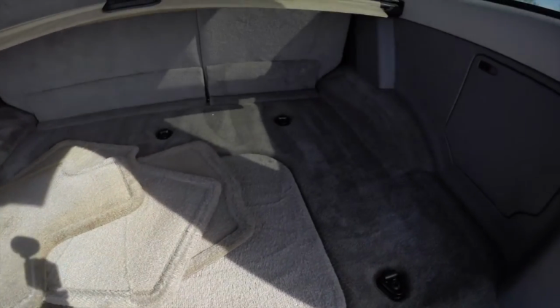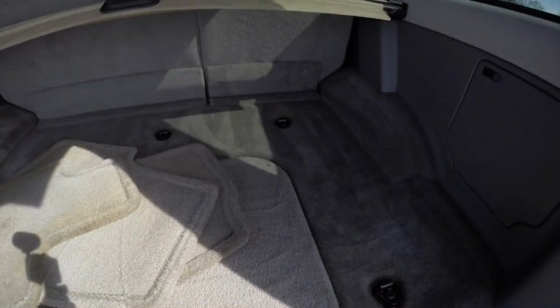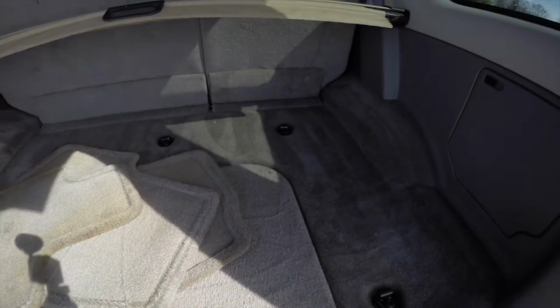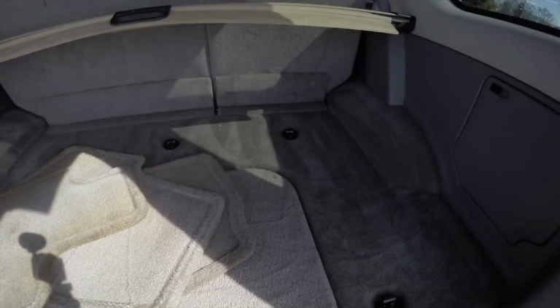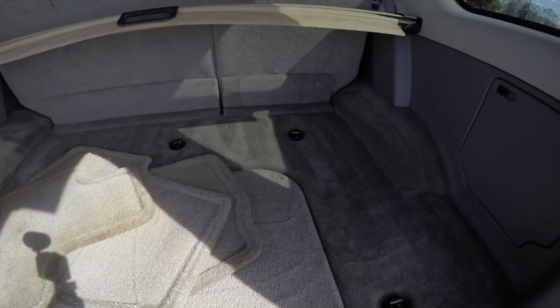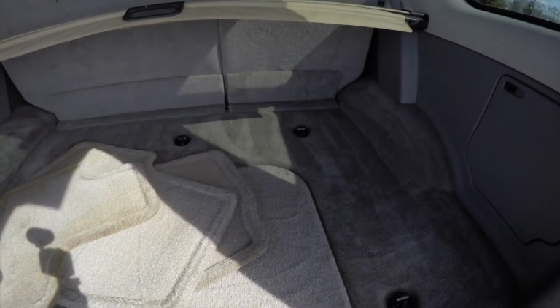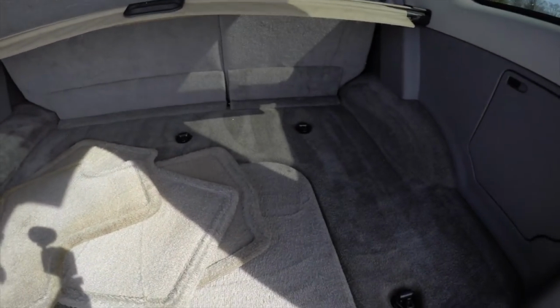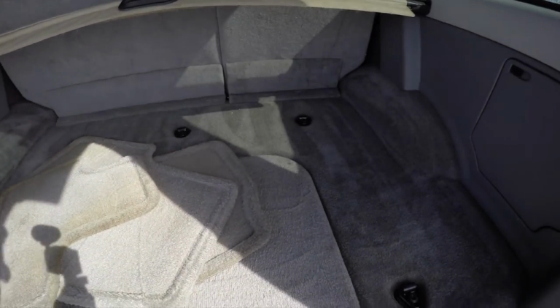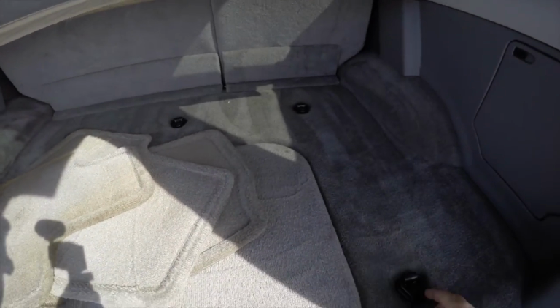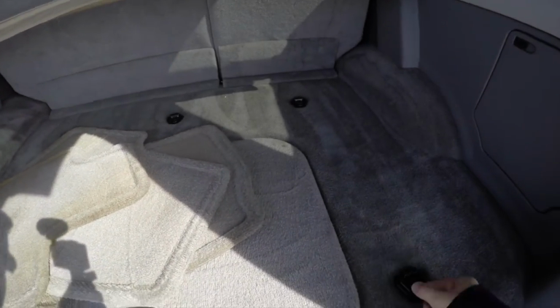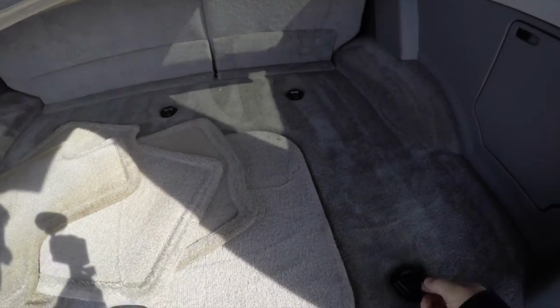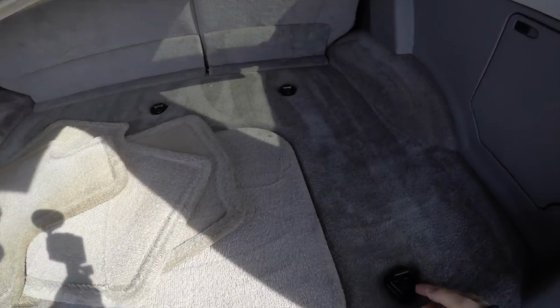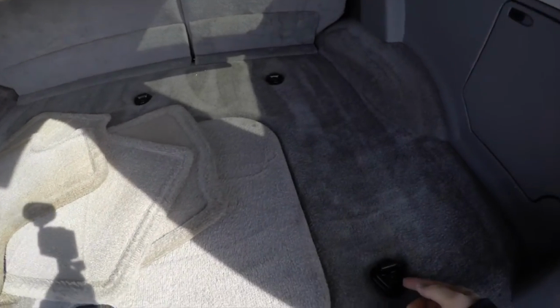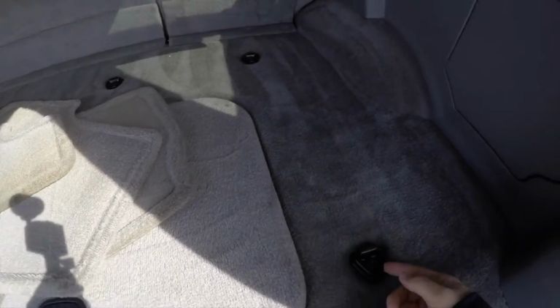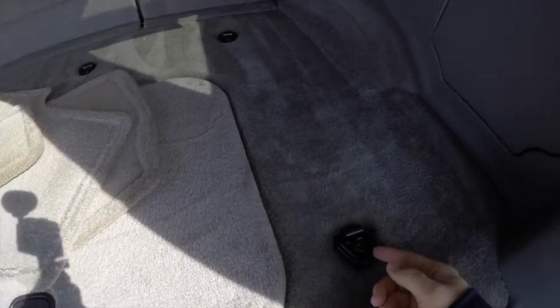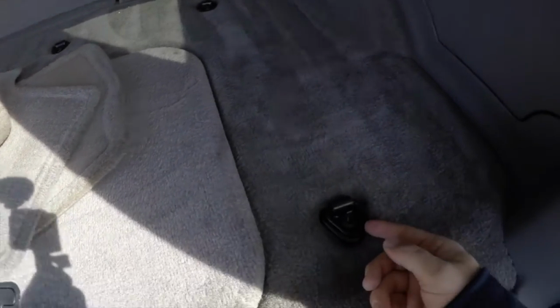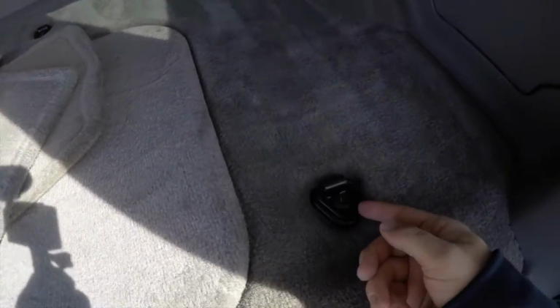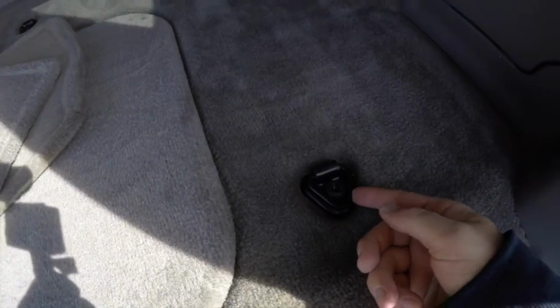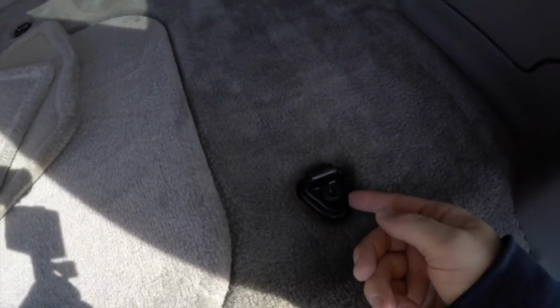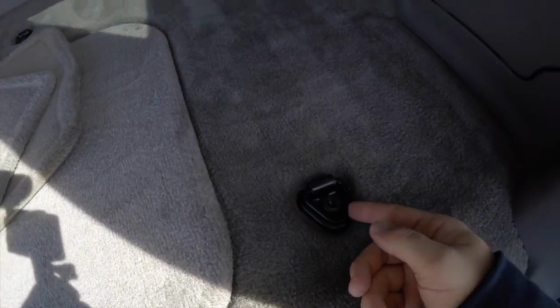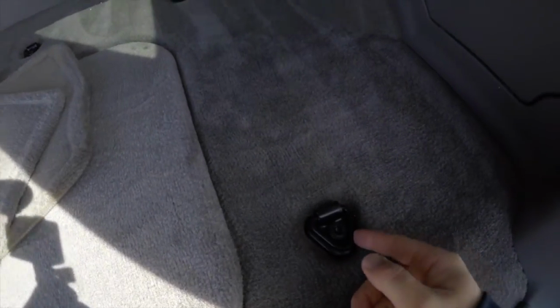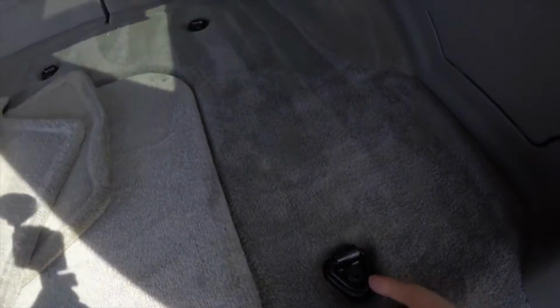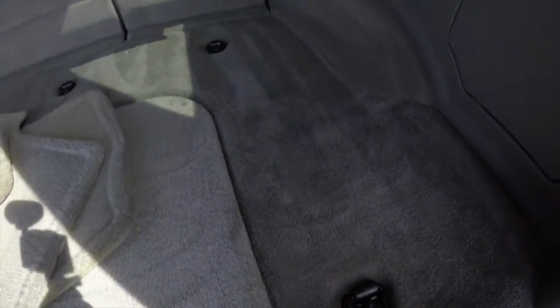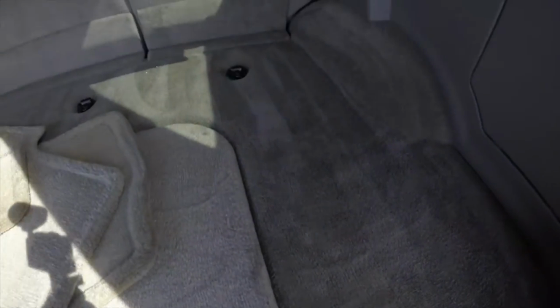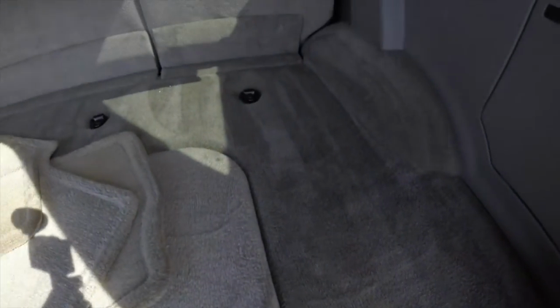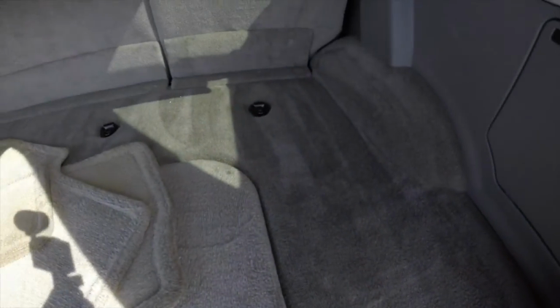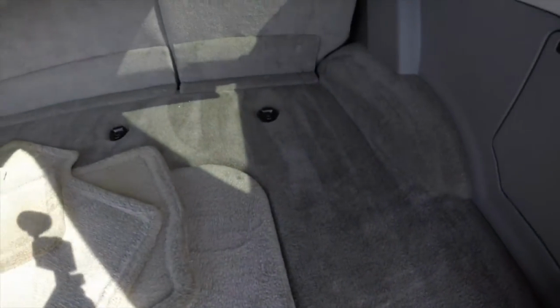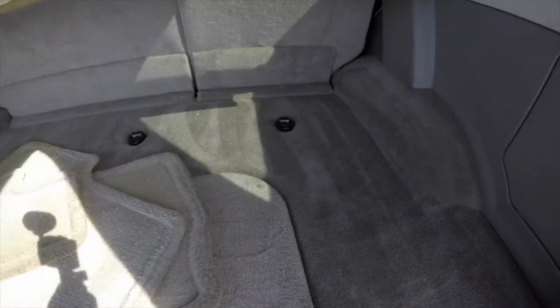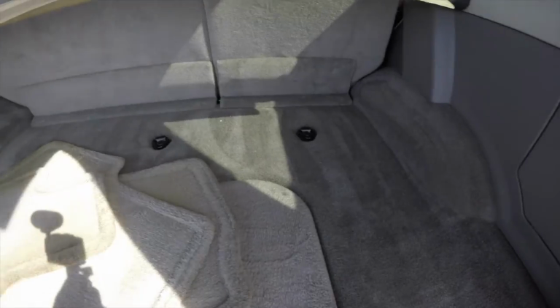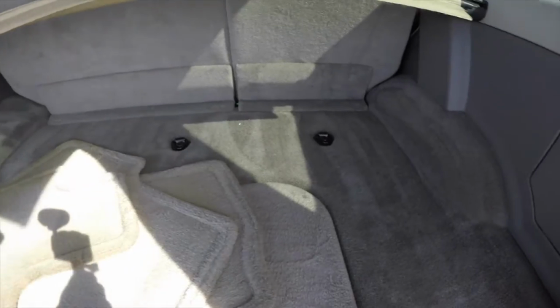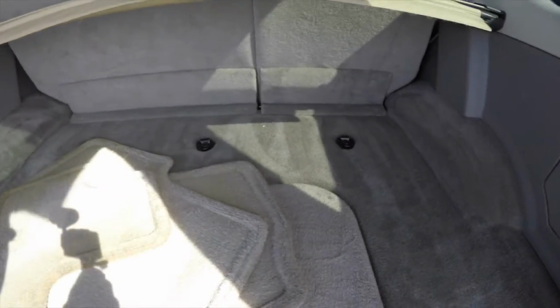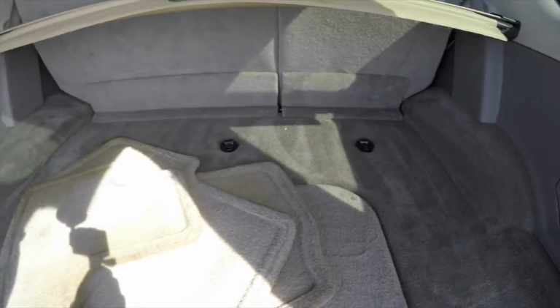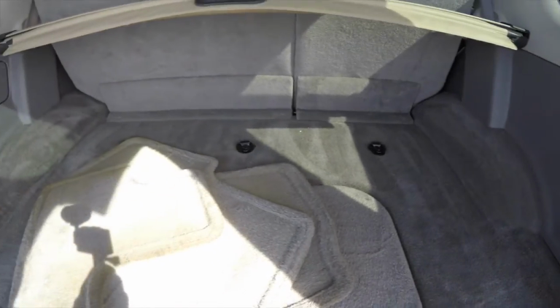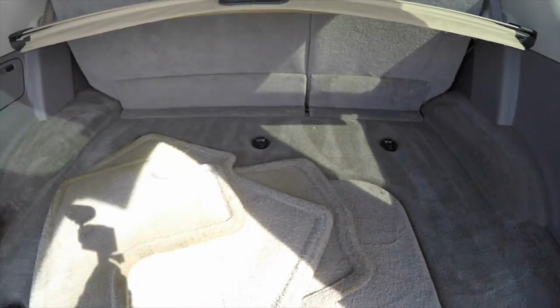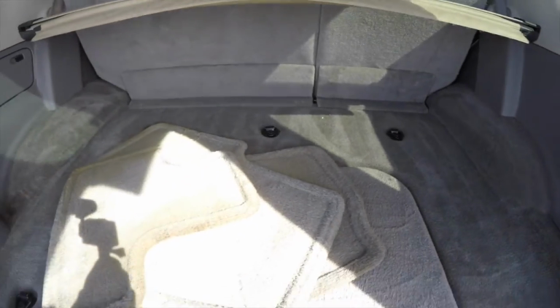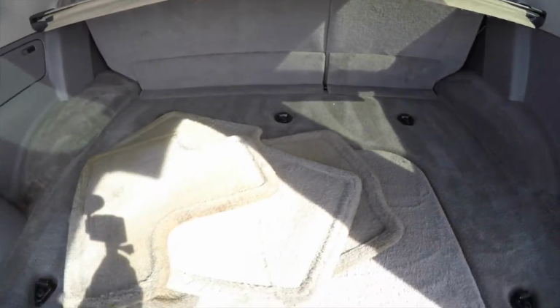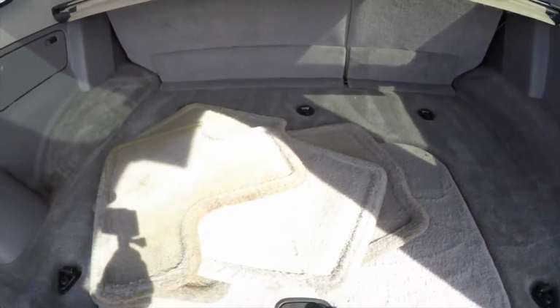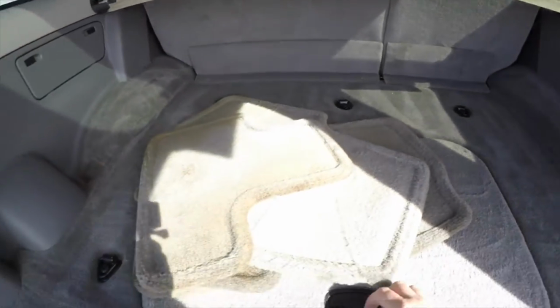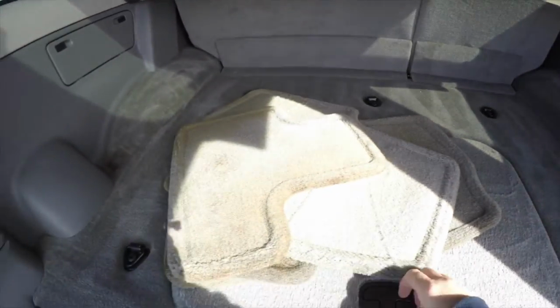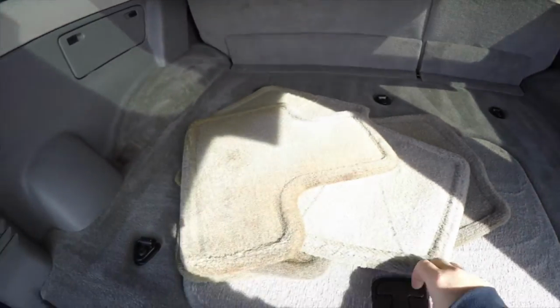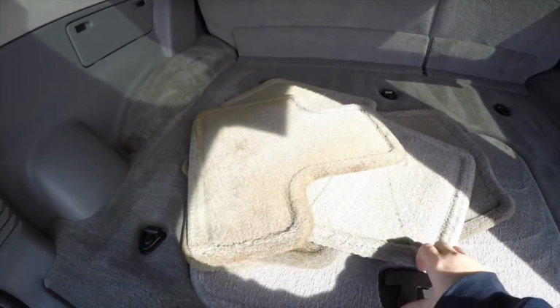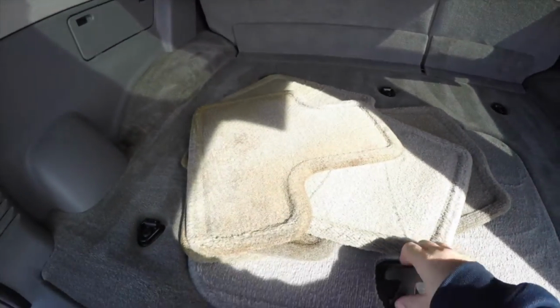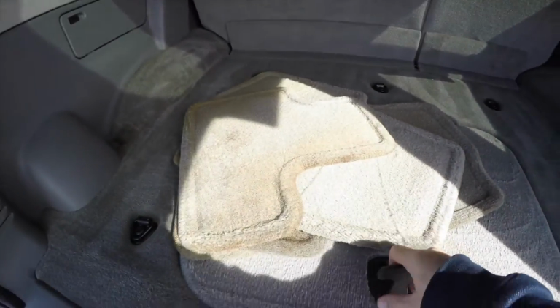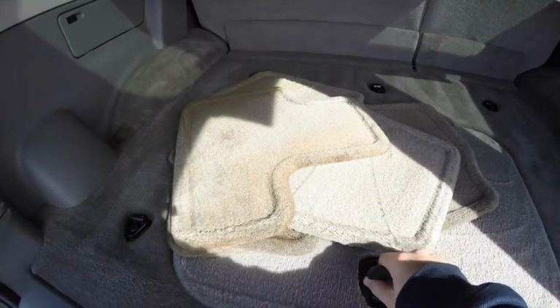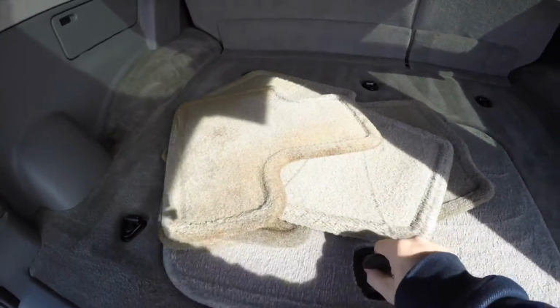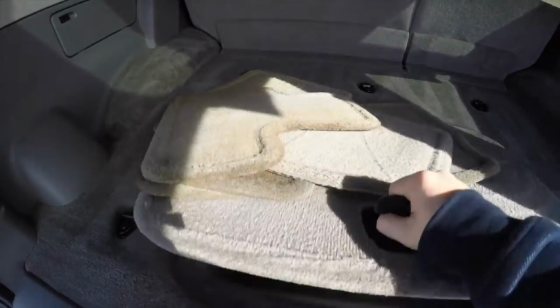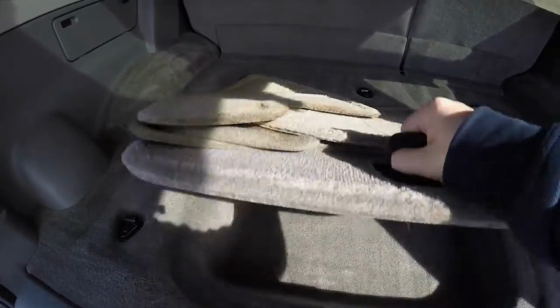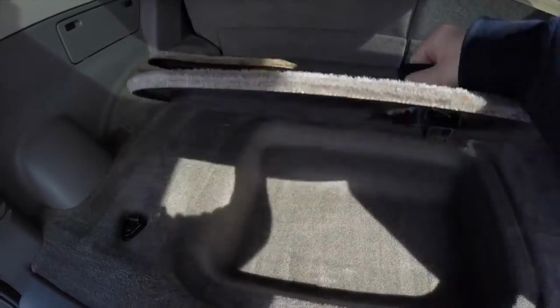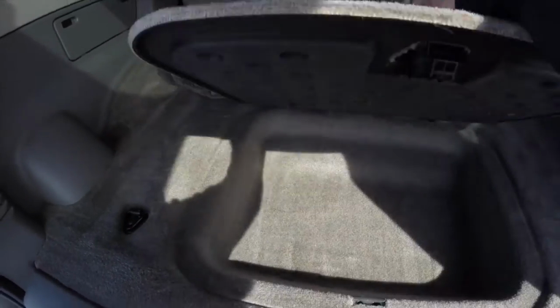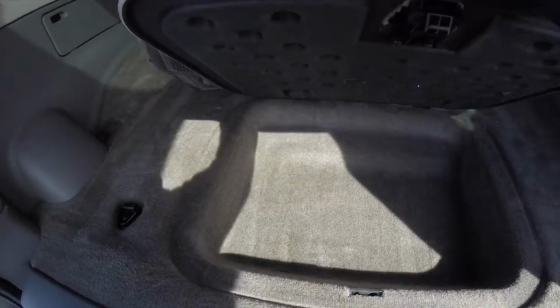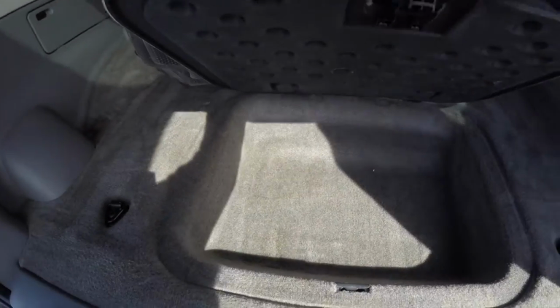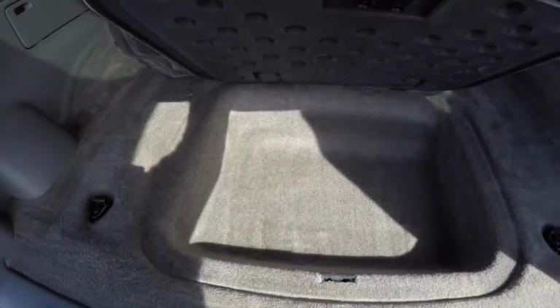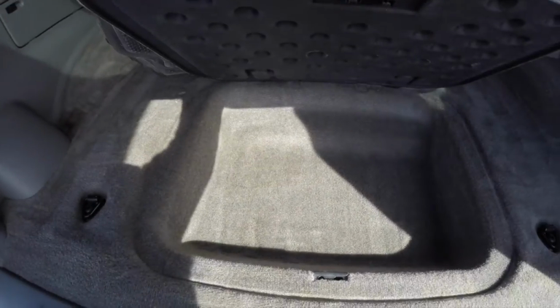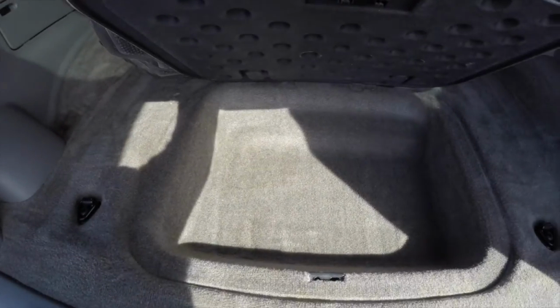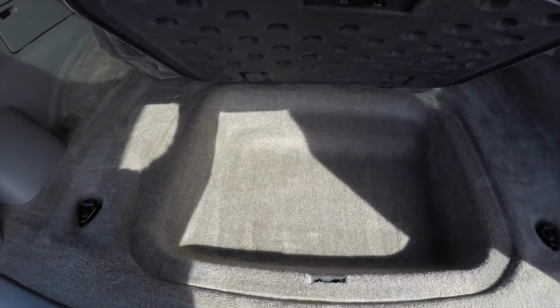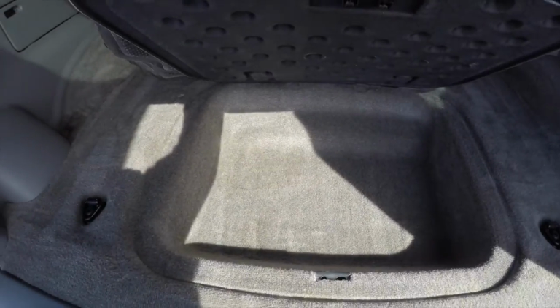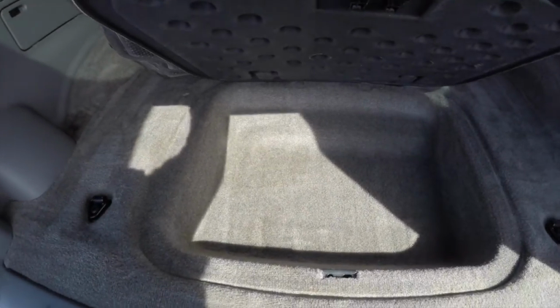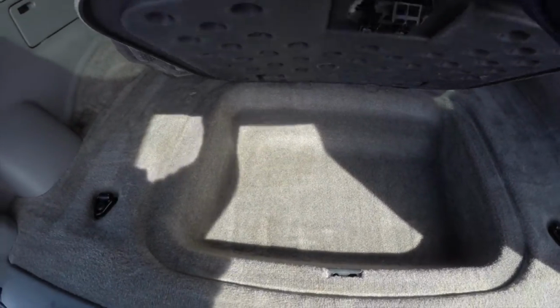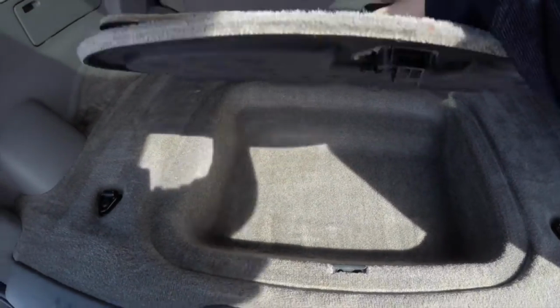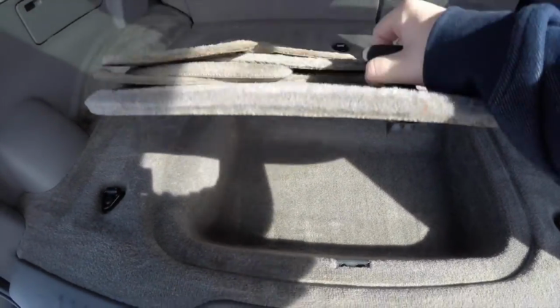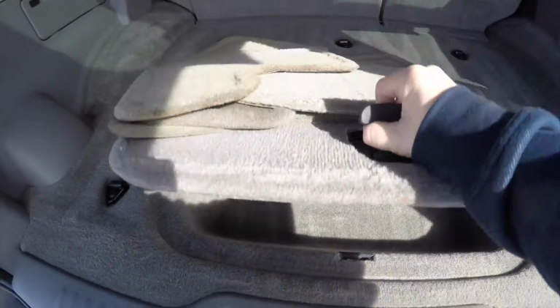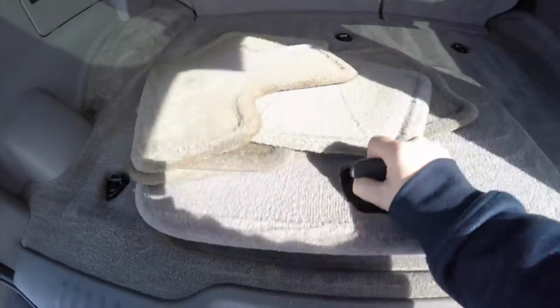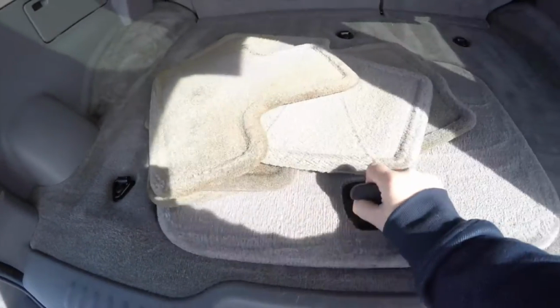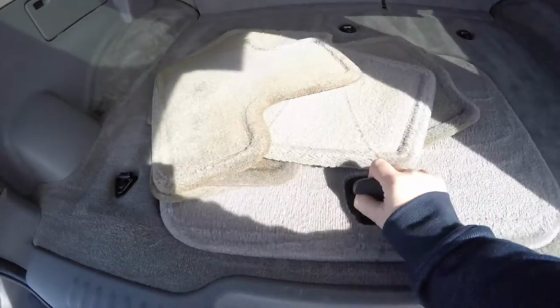There's a nice amount of storage with tie-down hooks on the floor, and also a little storage underneath as well.